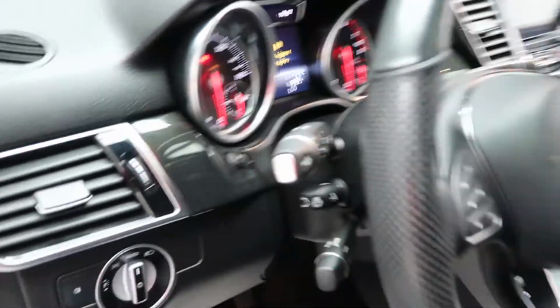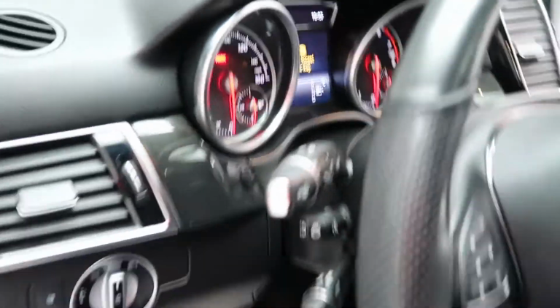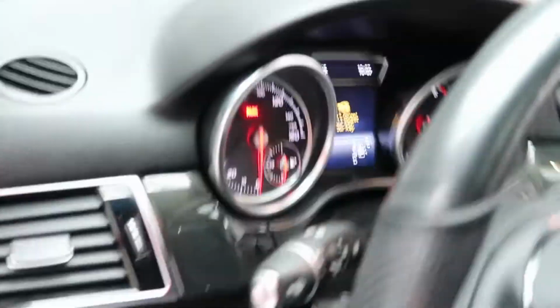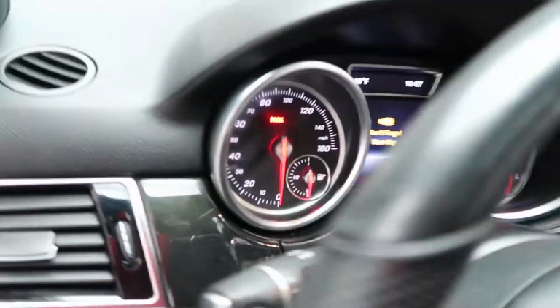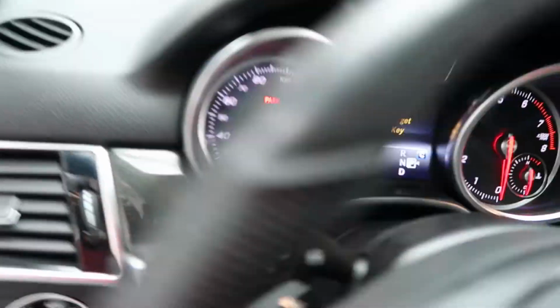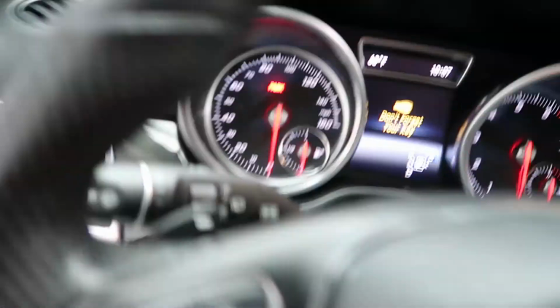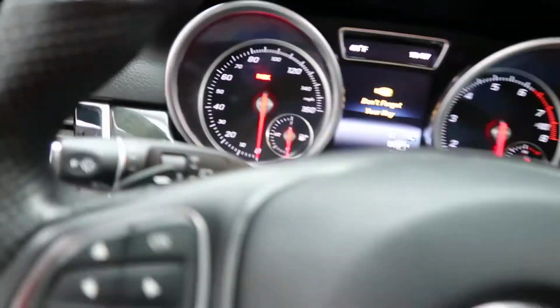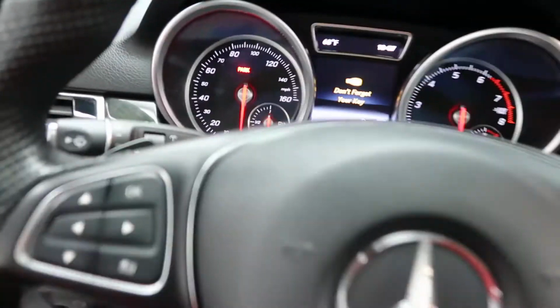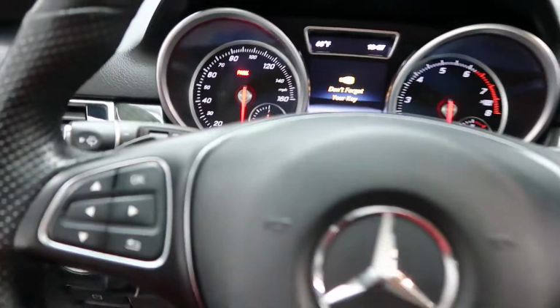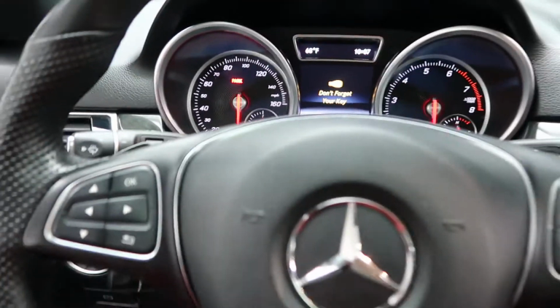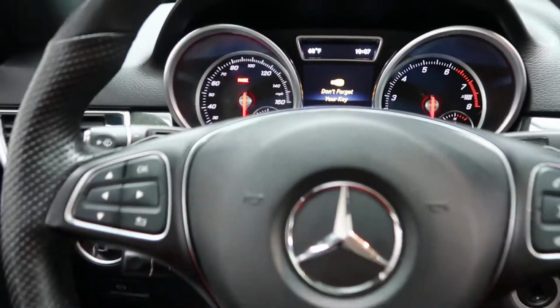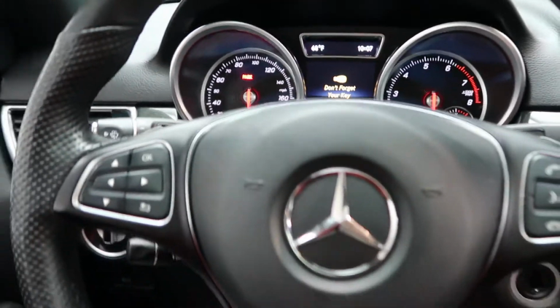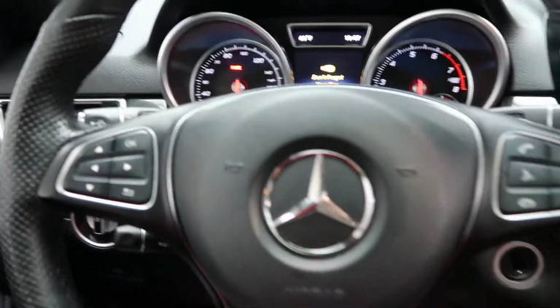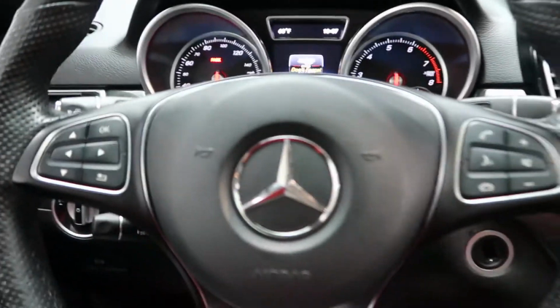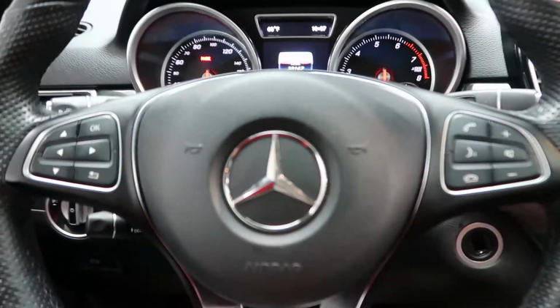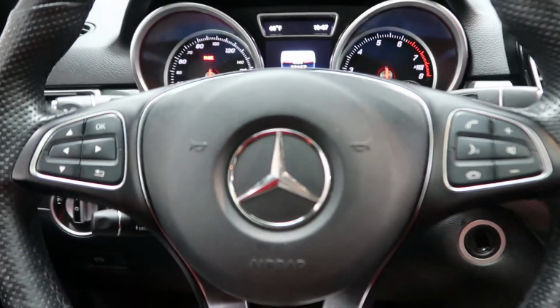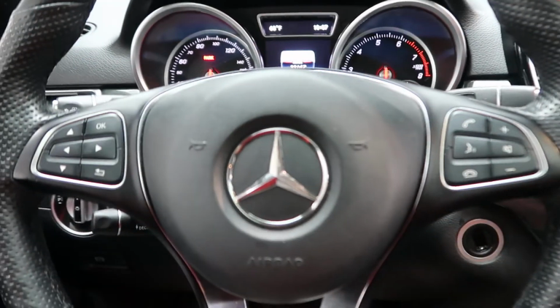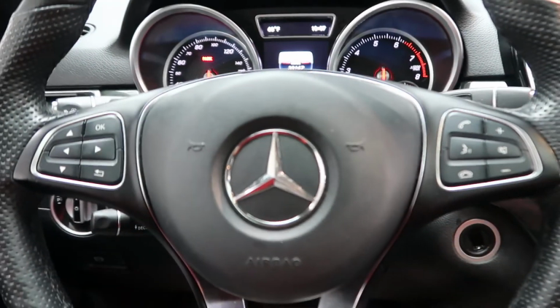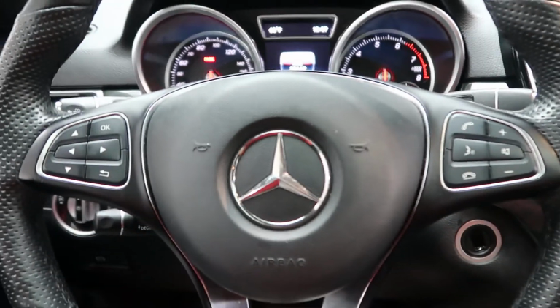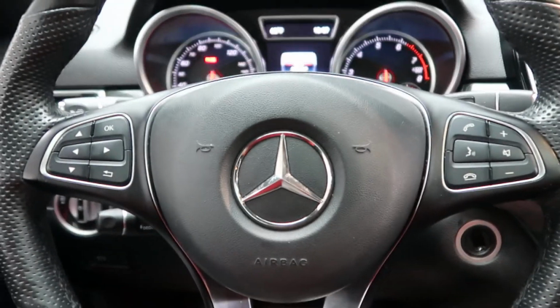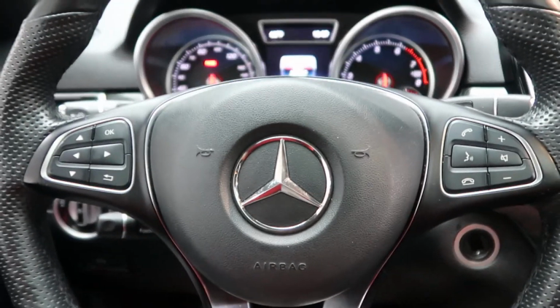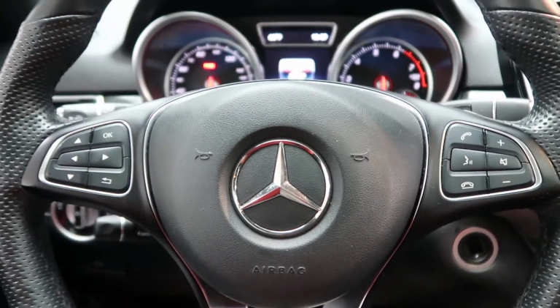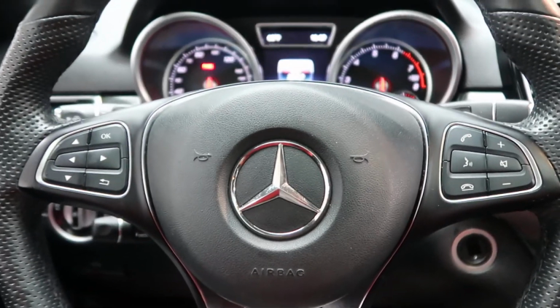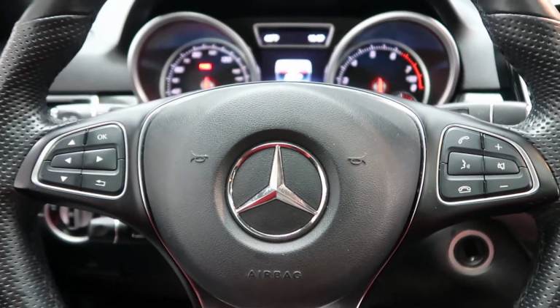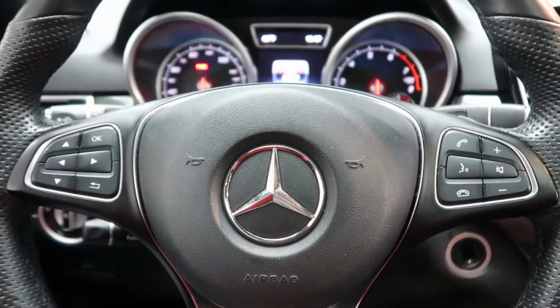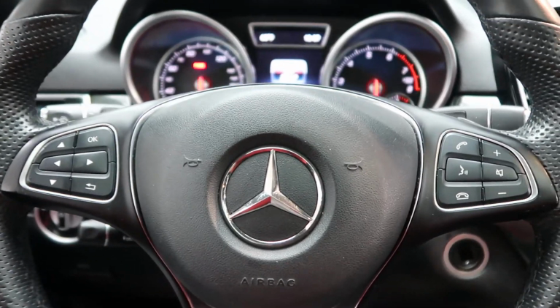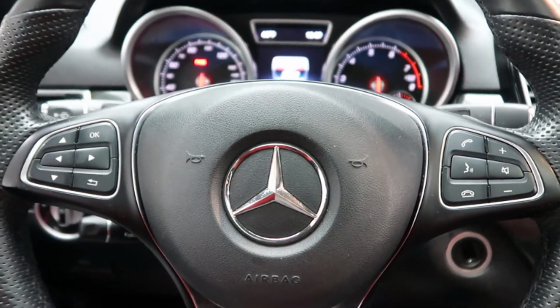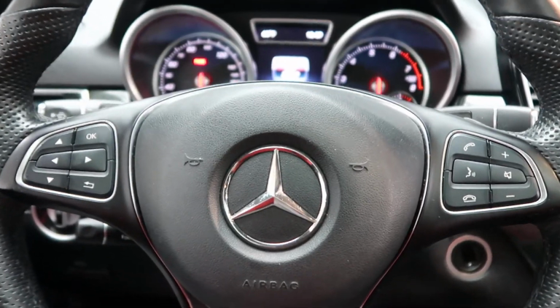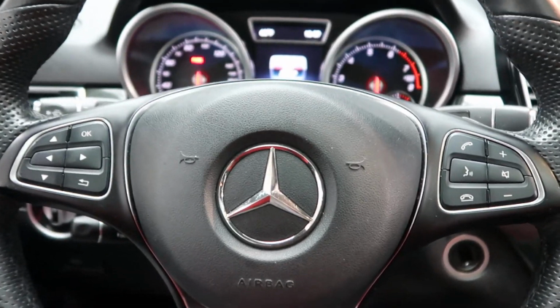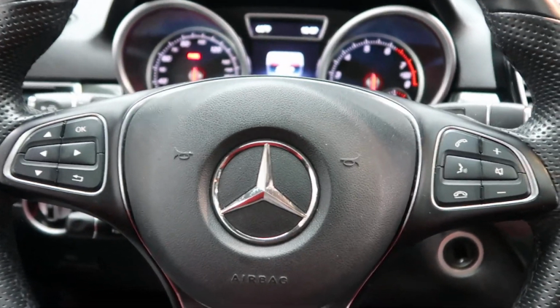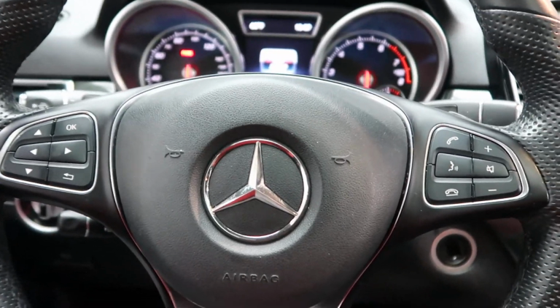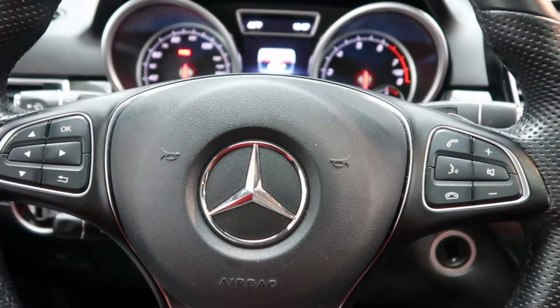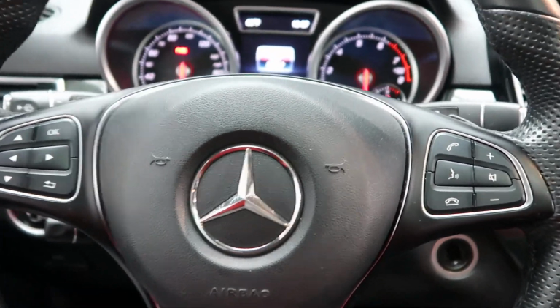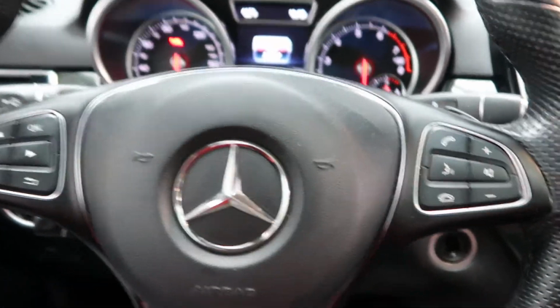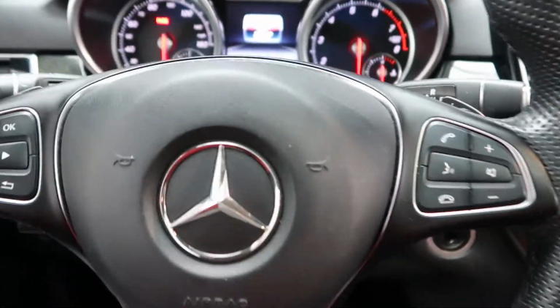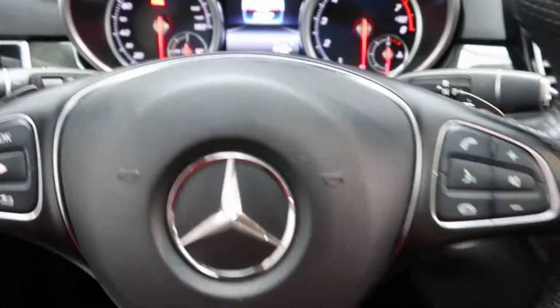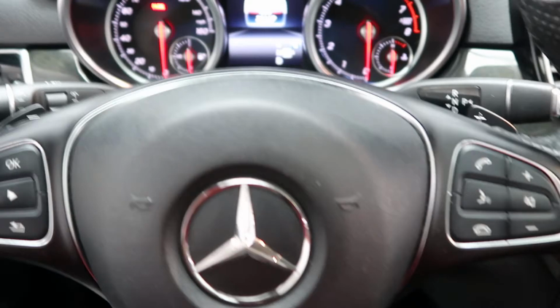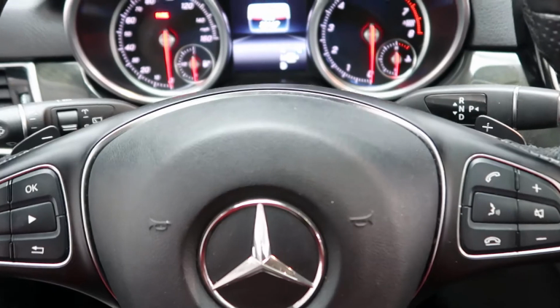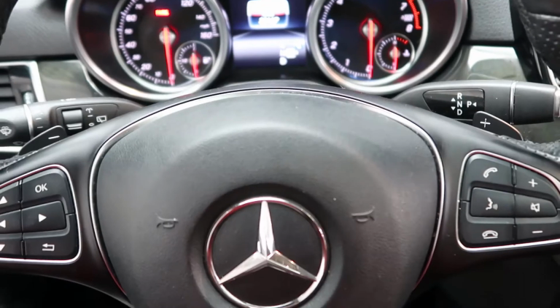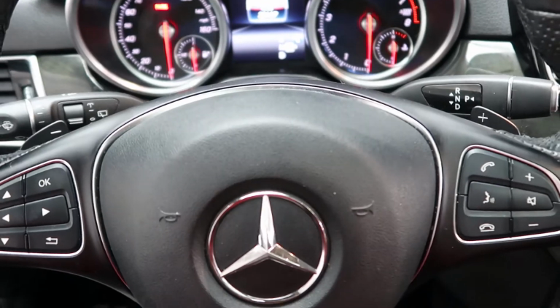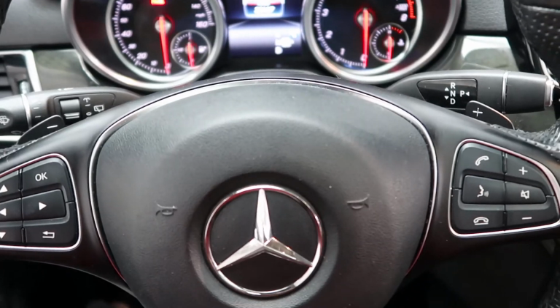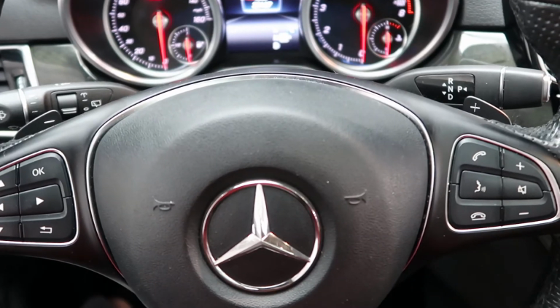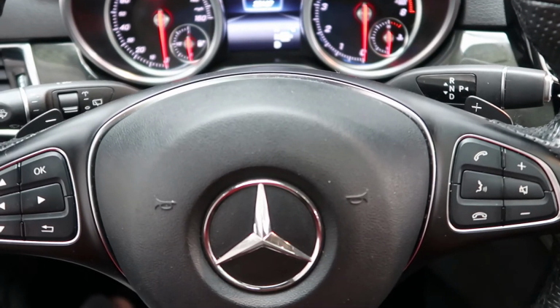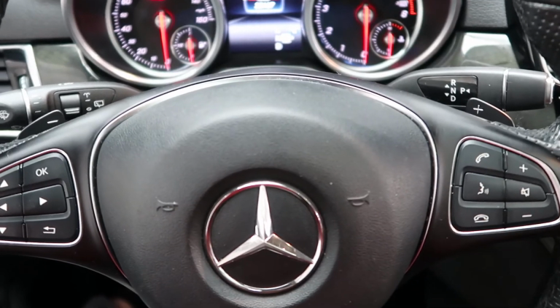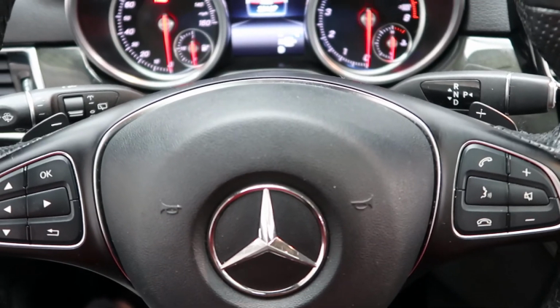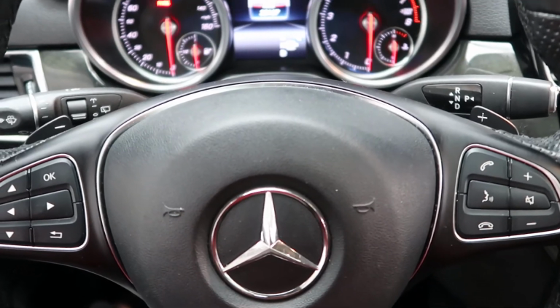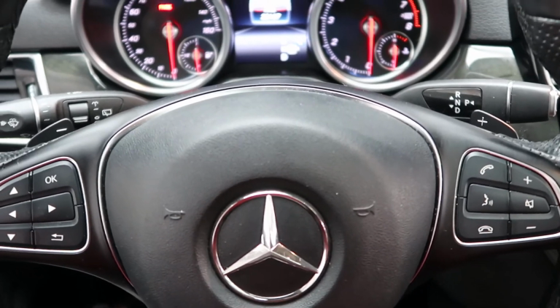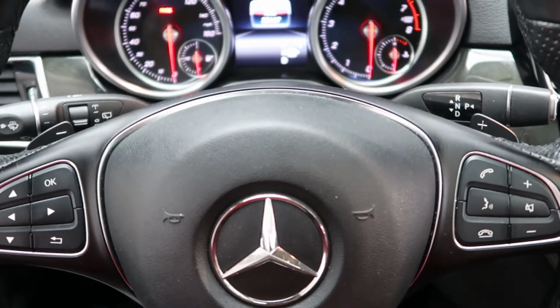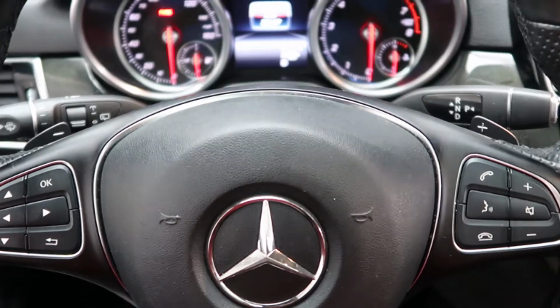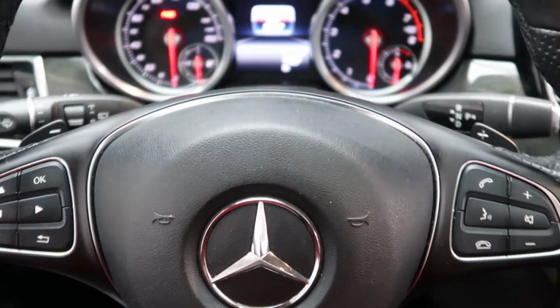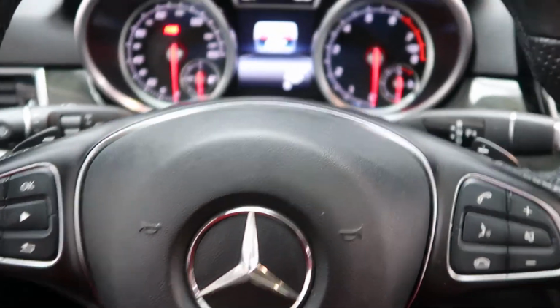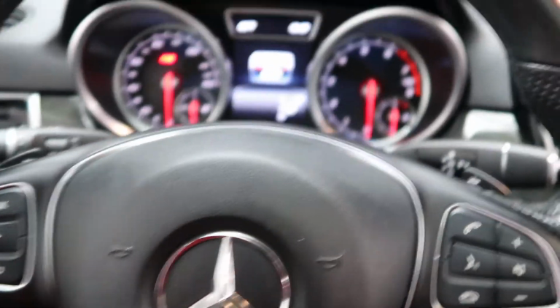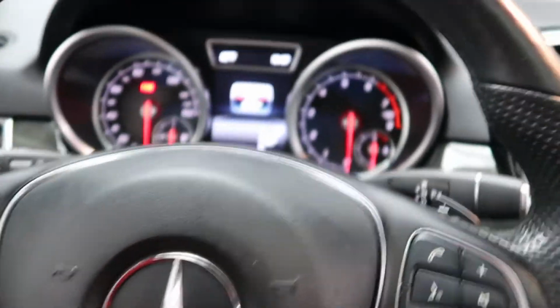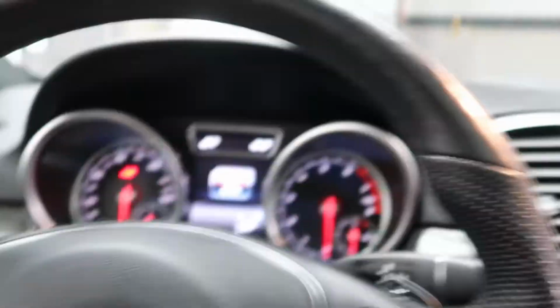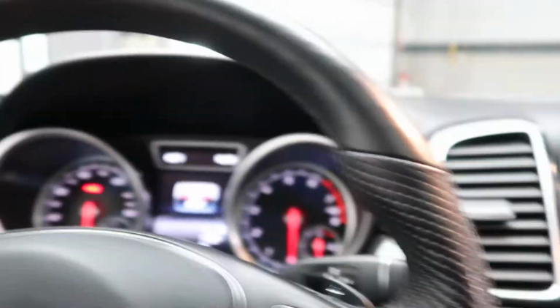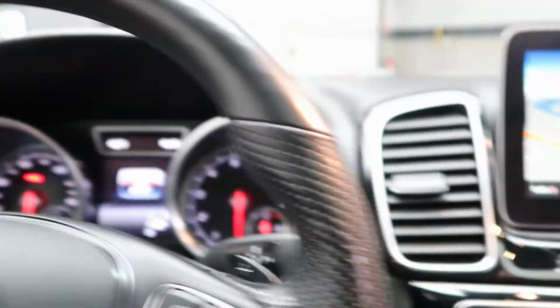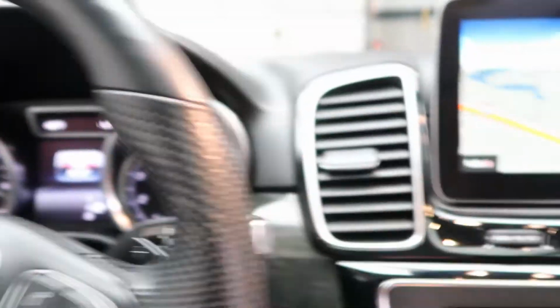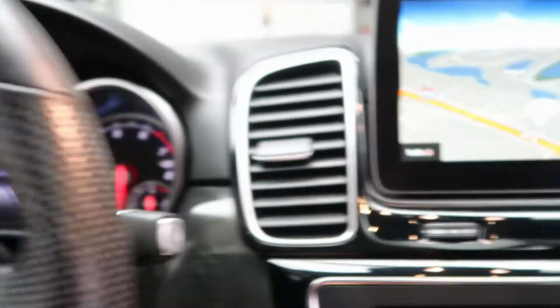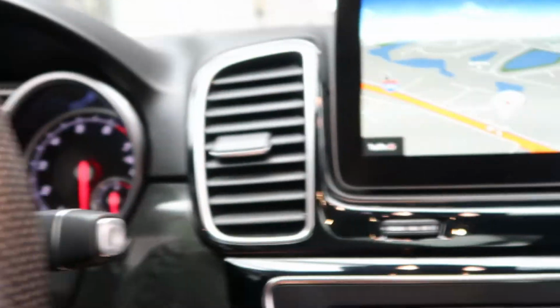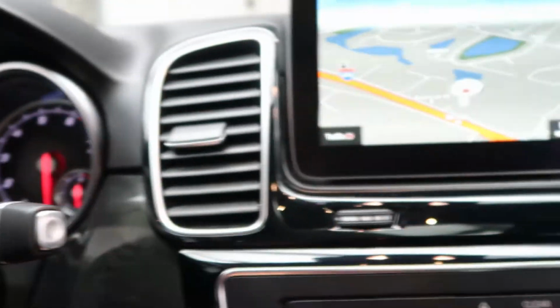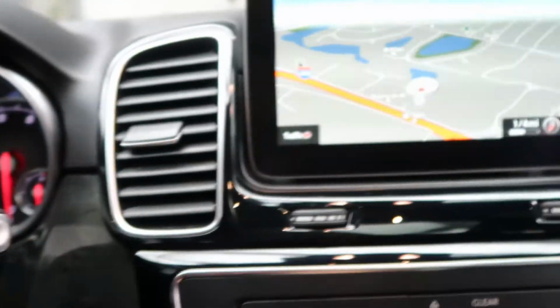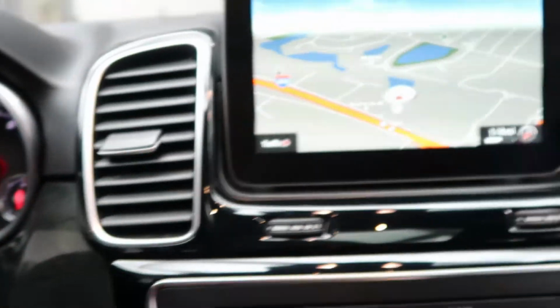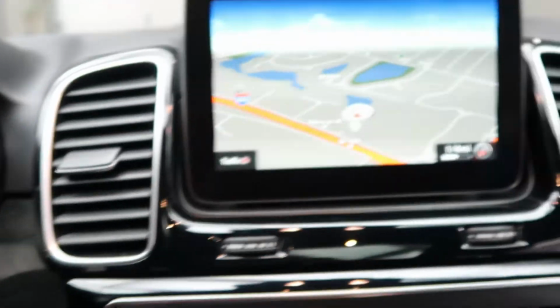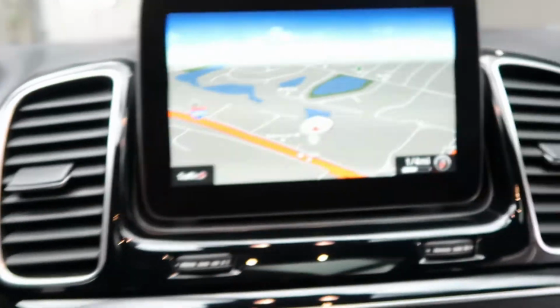Hopping in, we've got our steering wheel controls with Bluetooth capabilities, paddle shifters for performance. Let's go ahead and start it up.